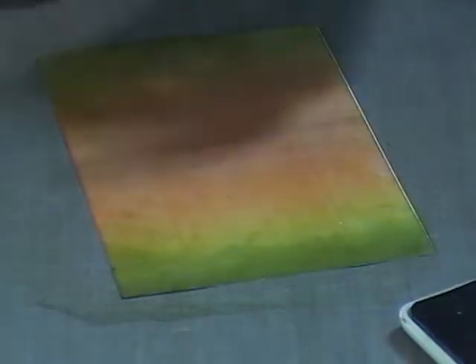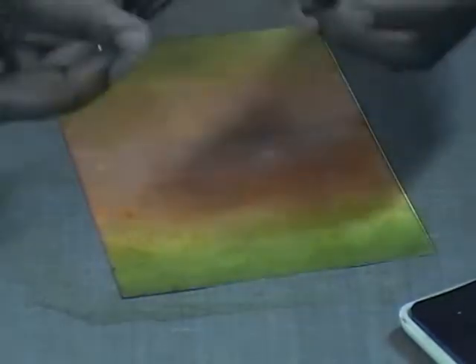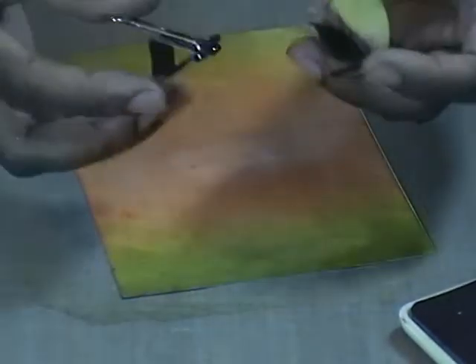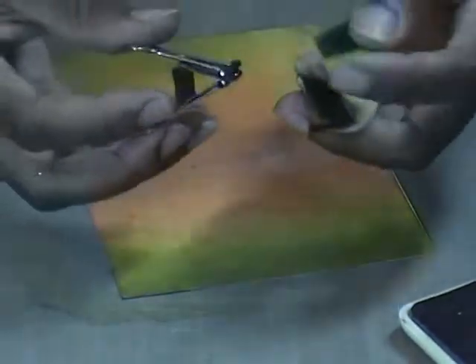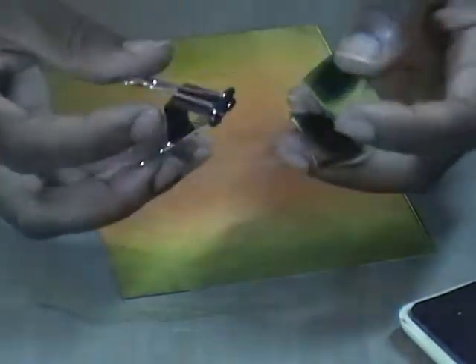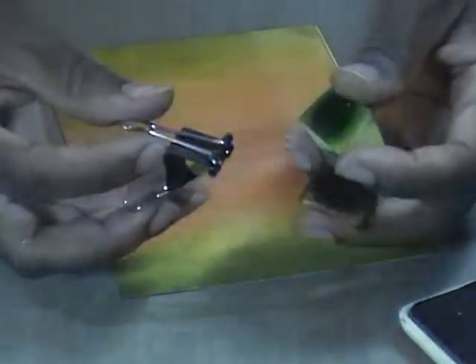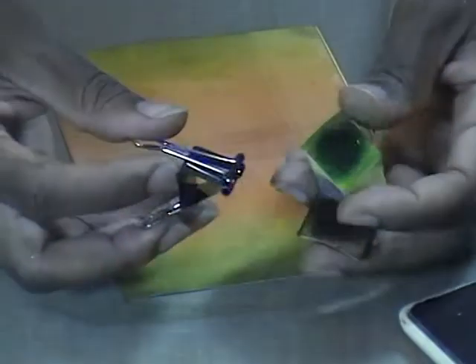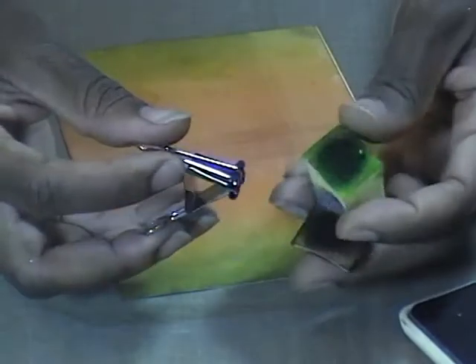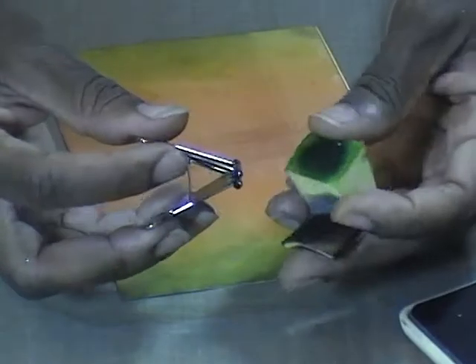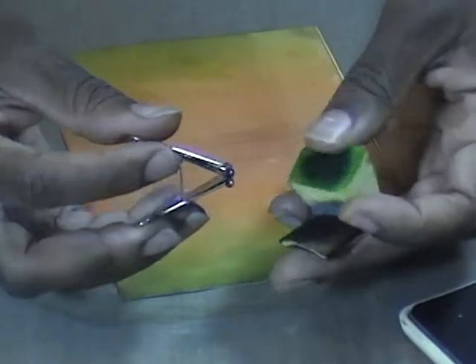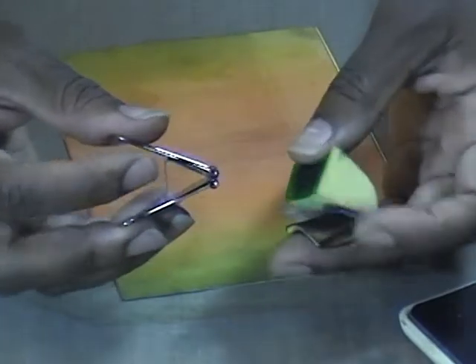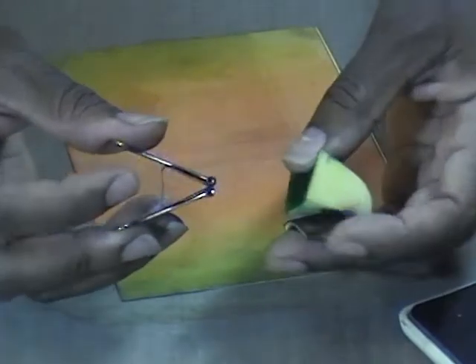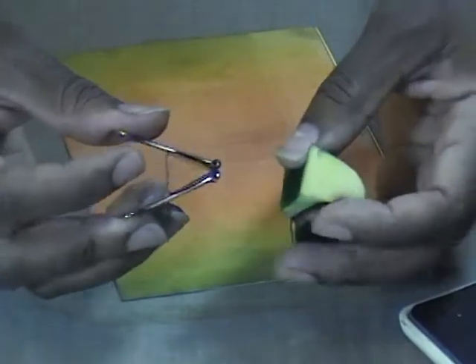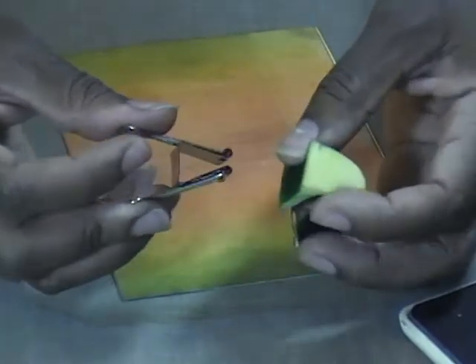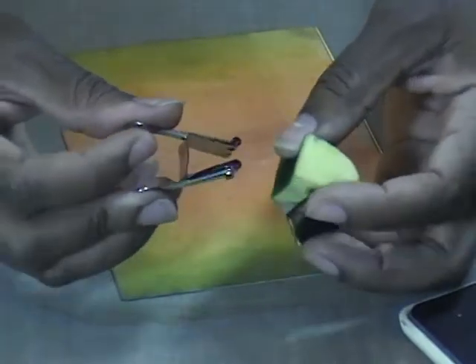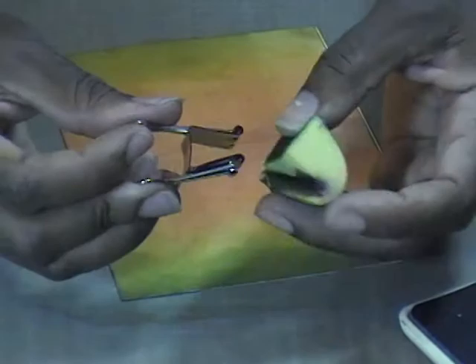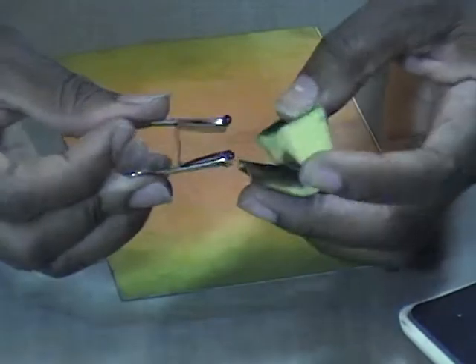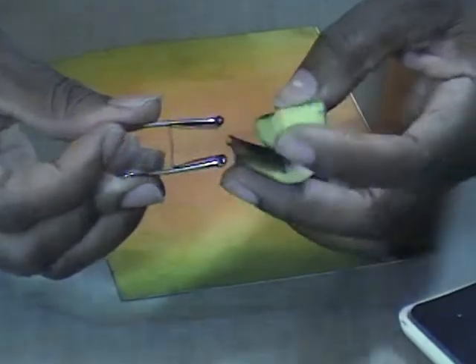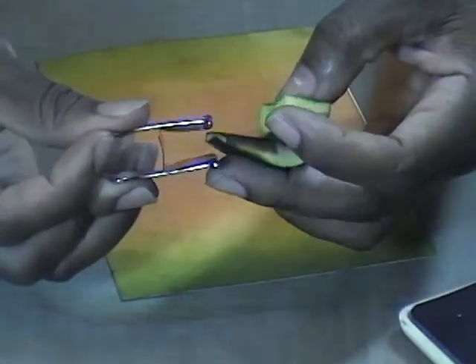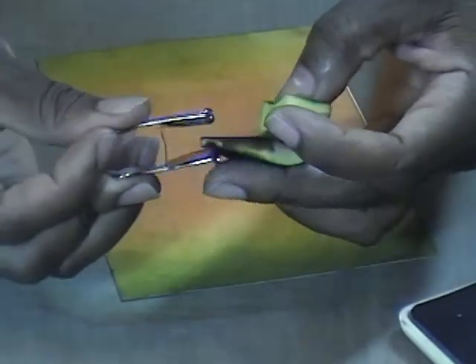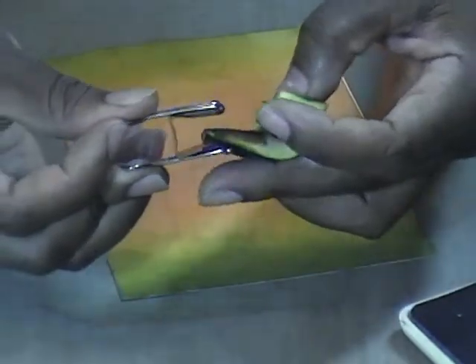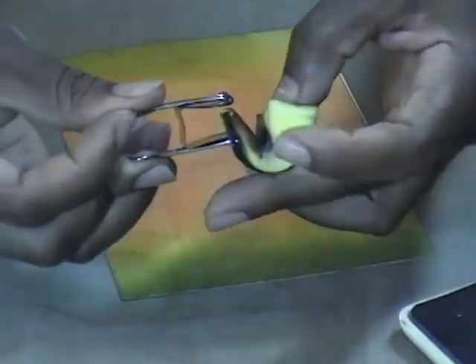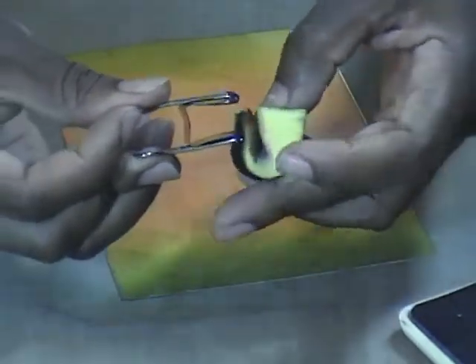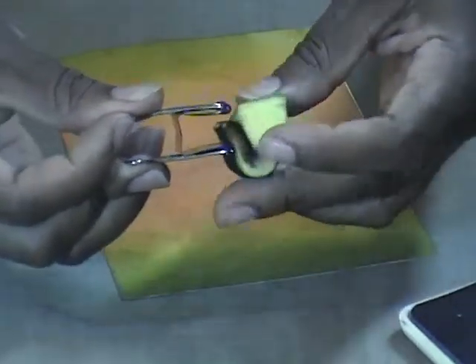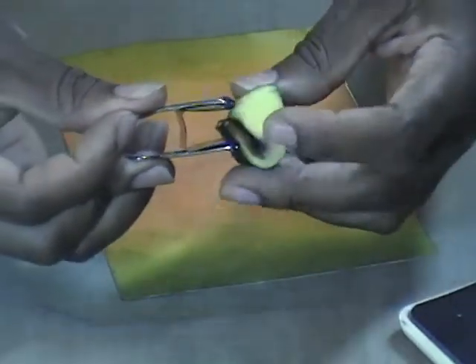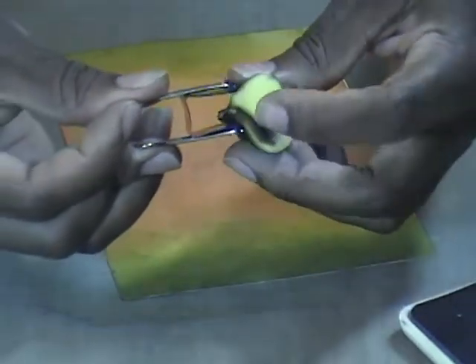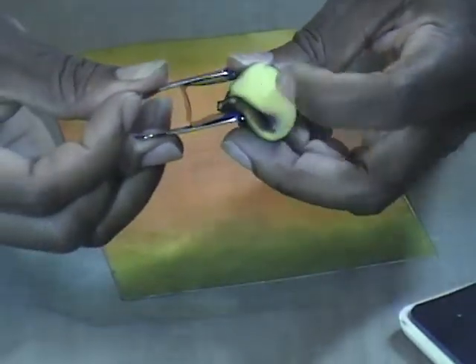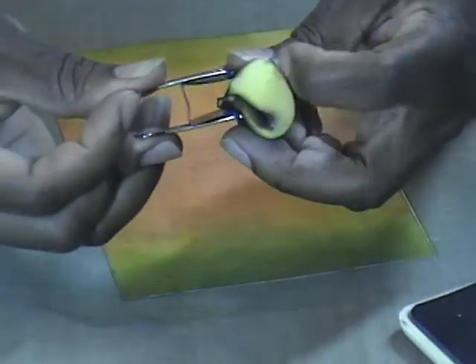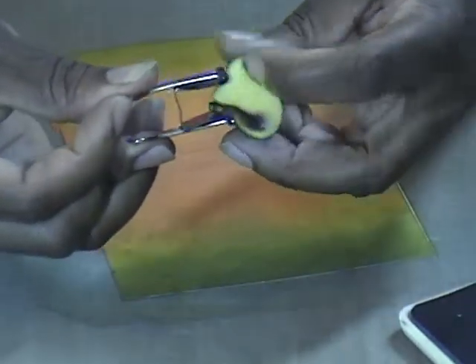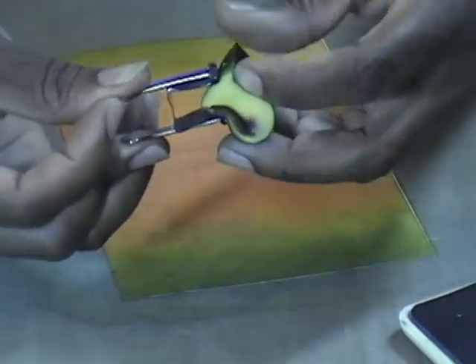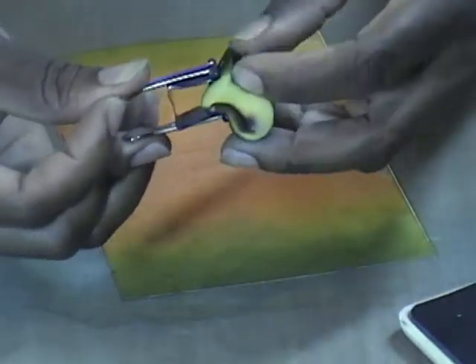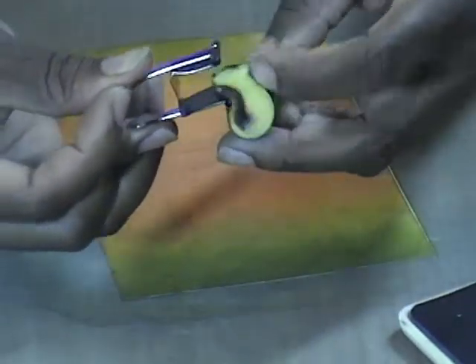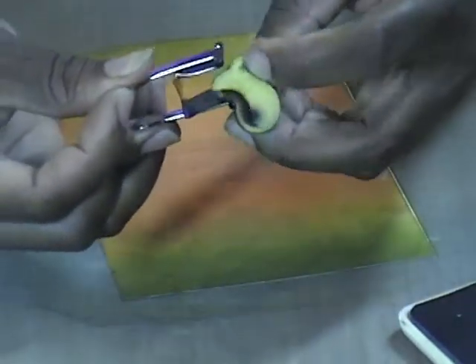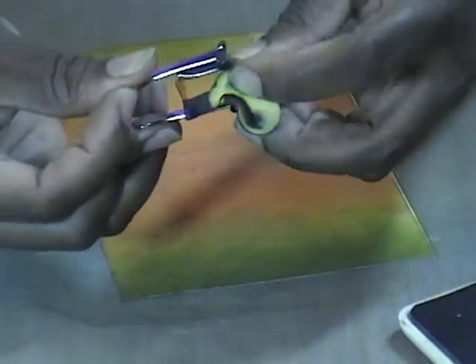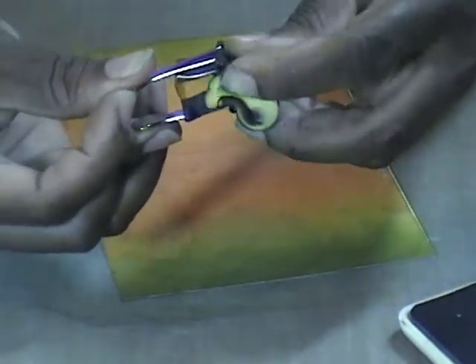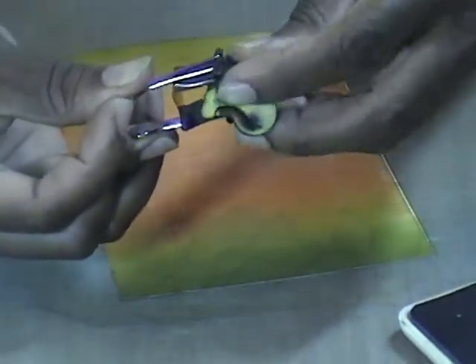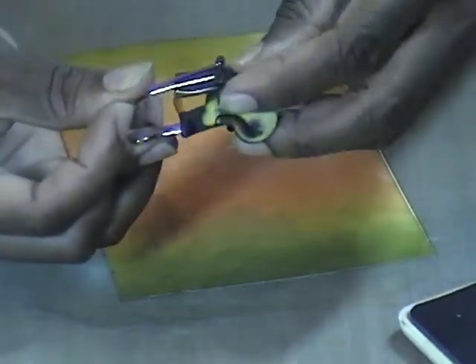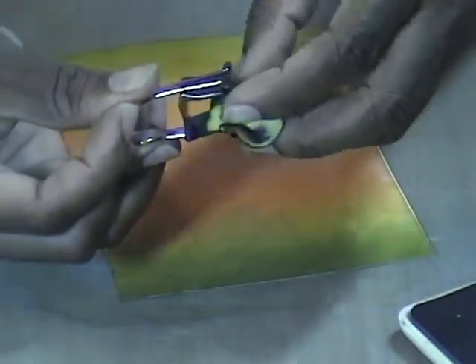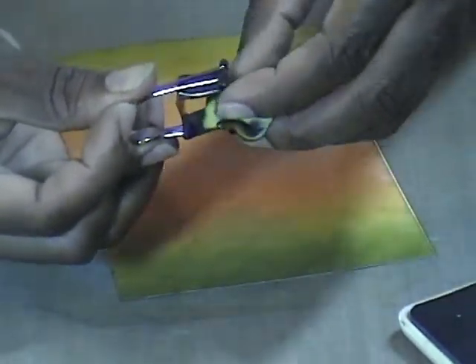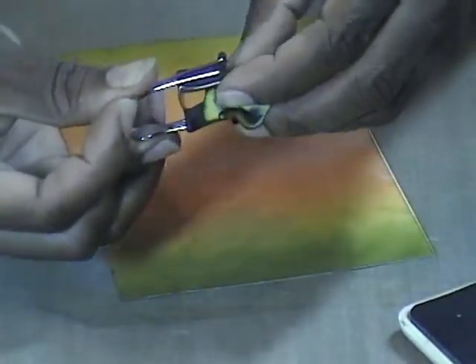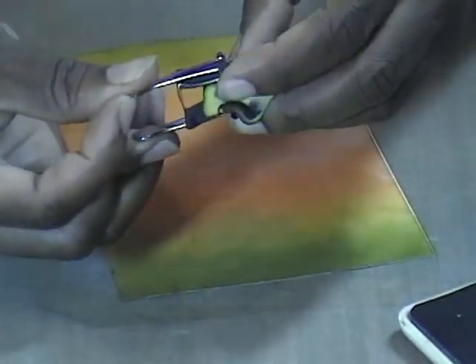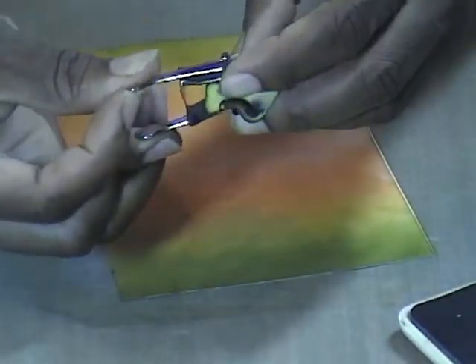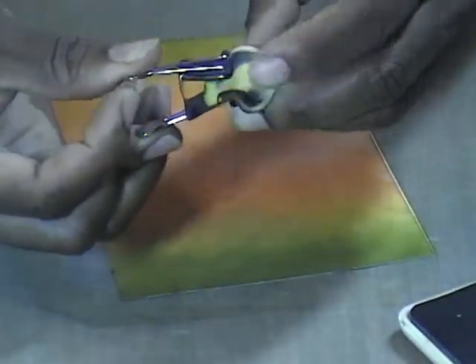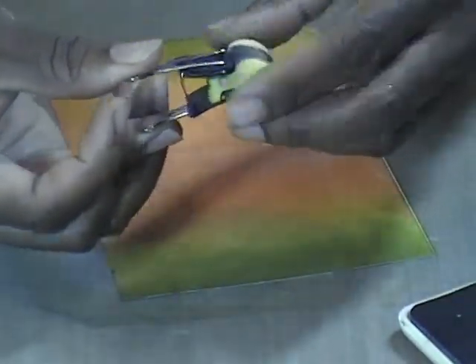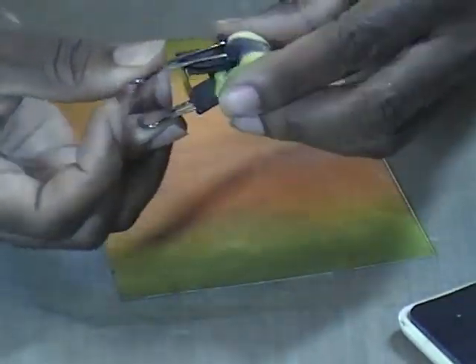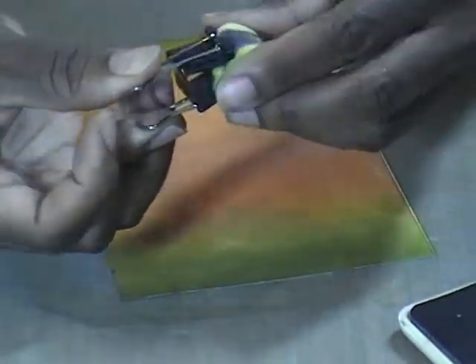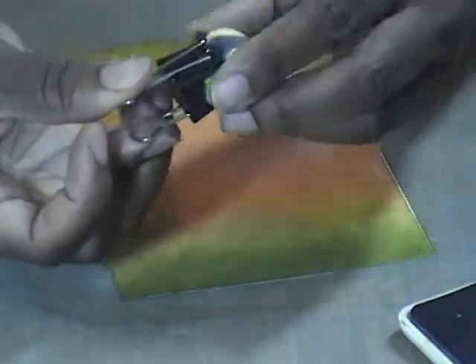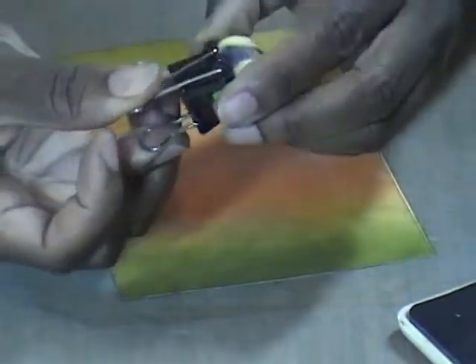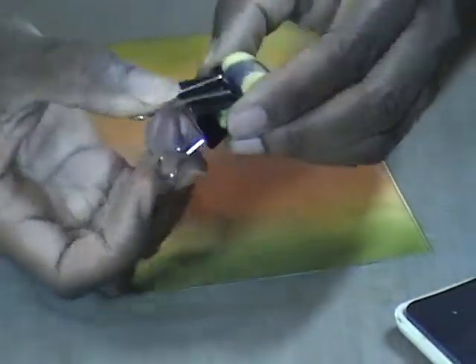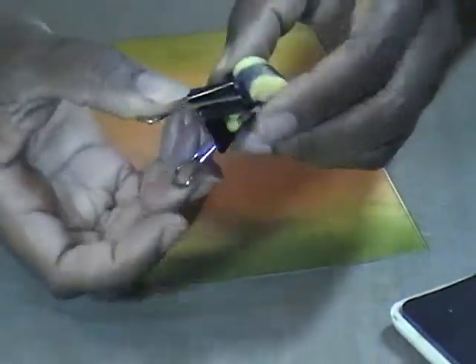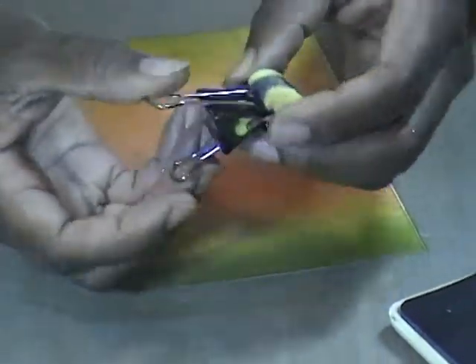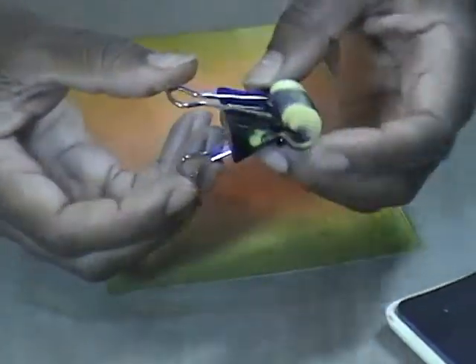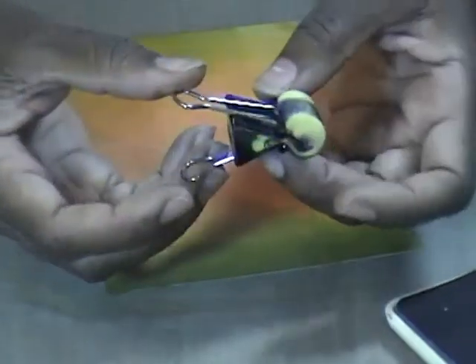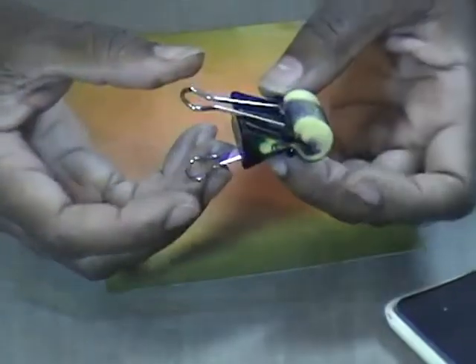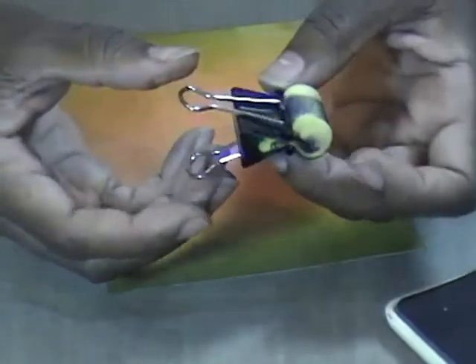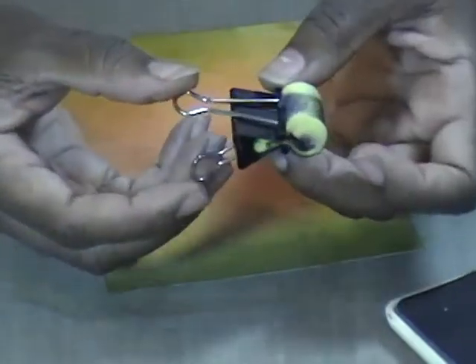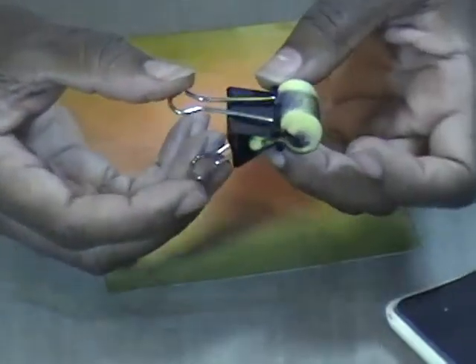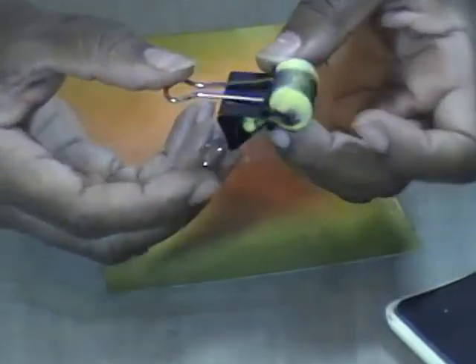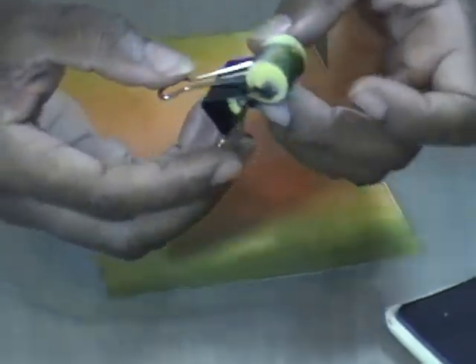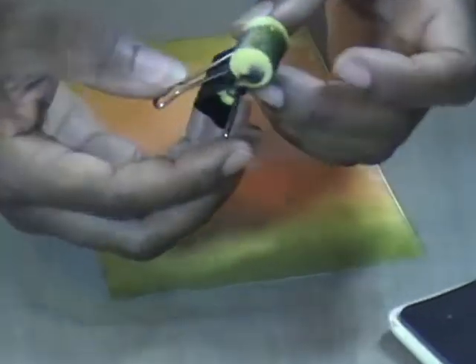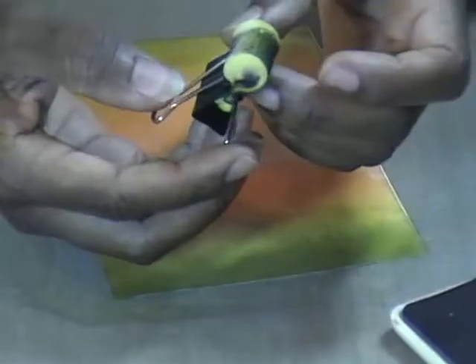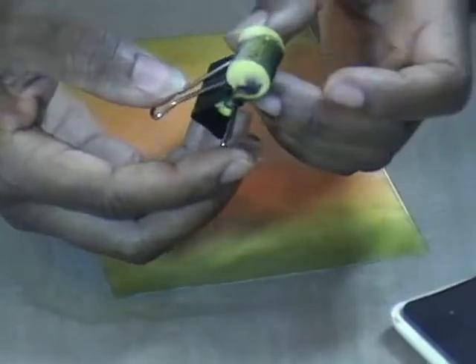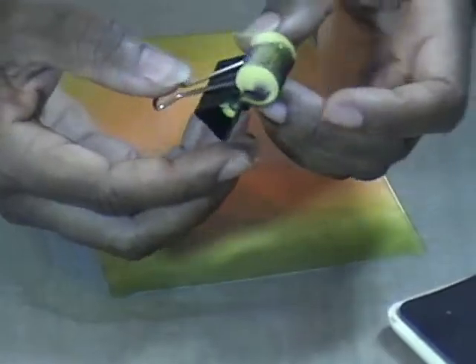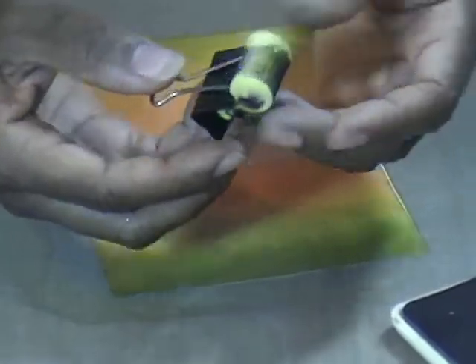This is one I created by using a clamp that you can buy in the store.